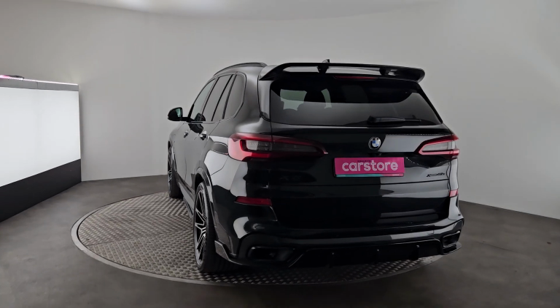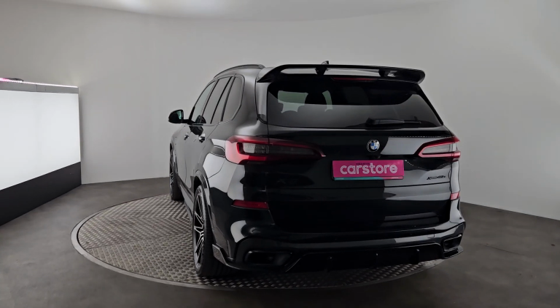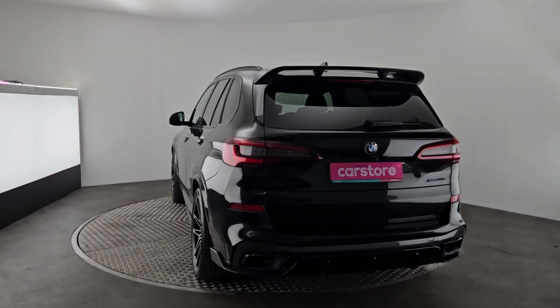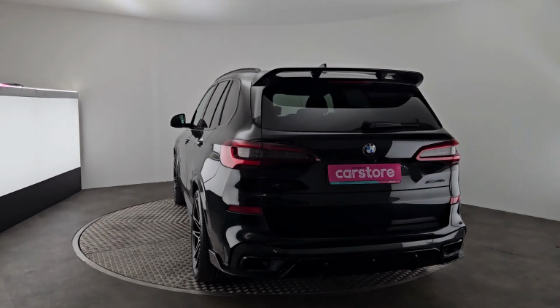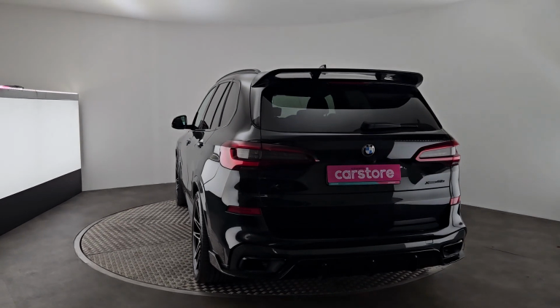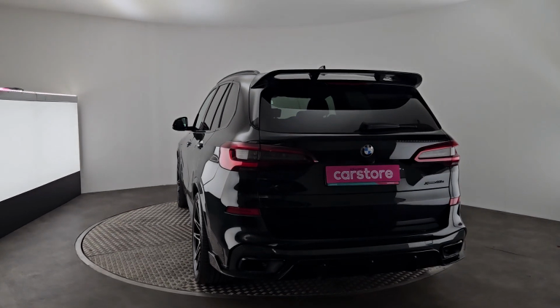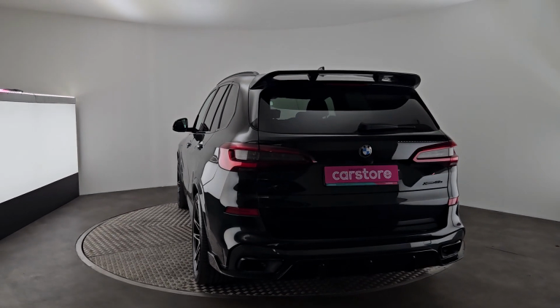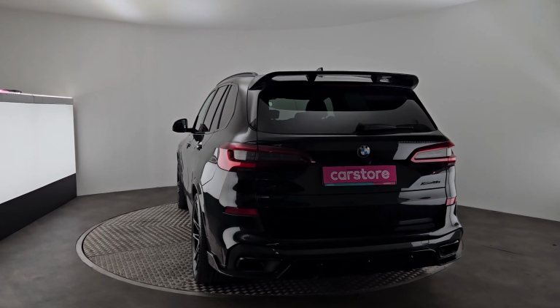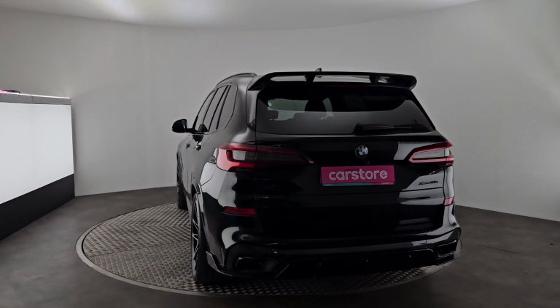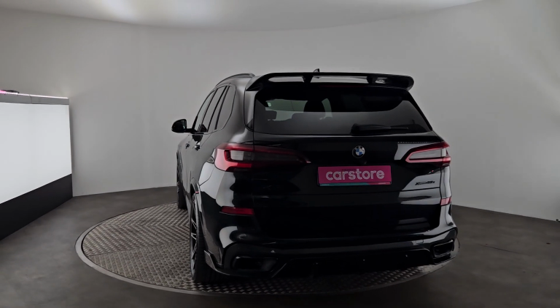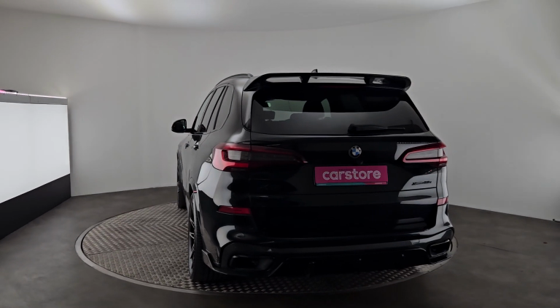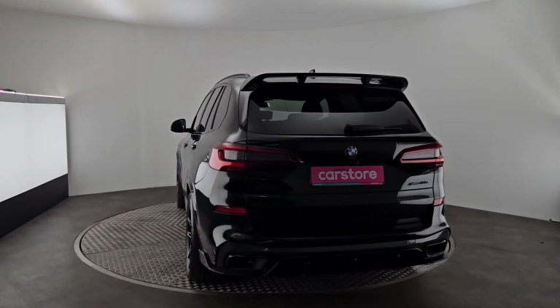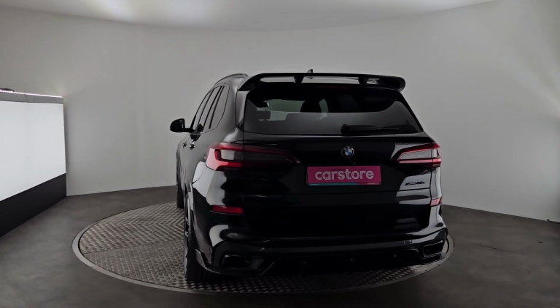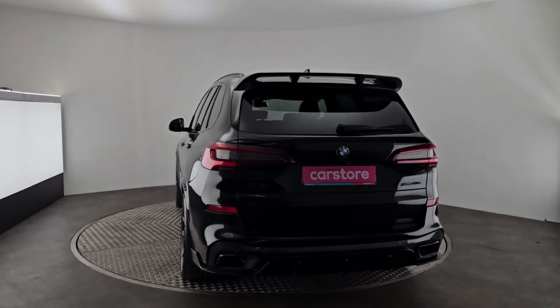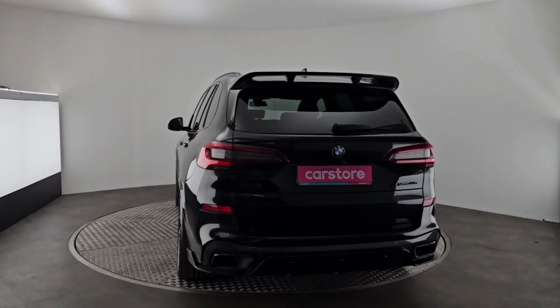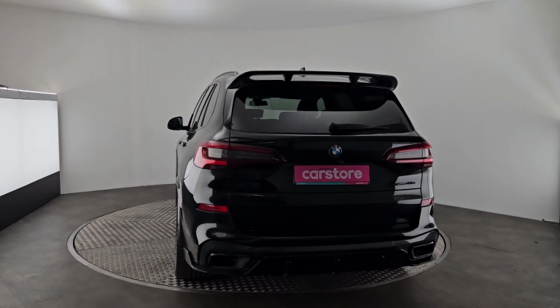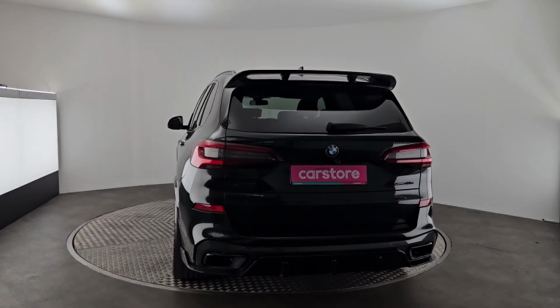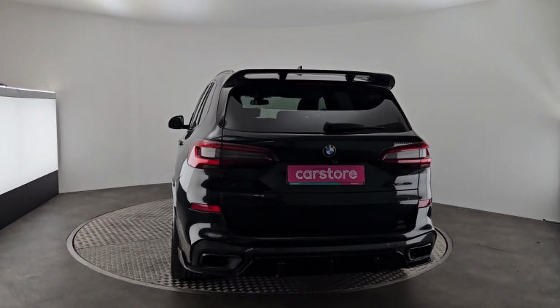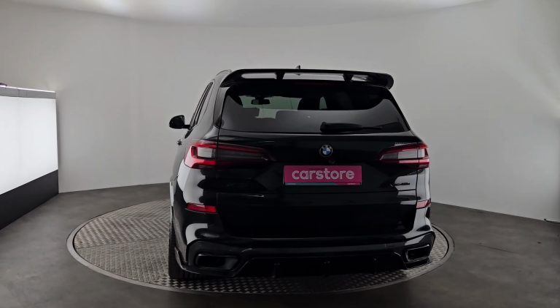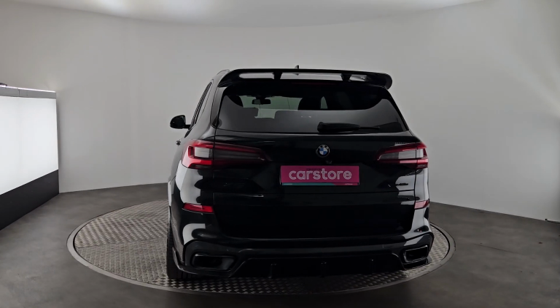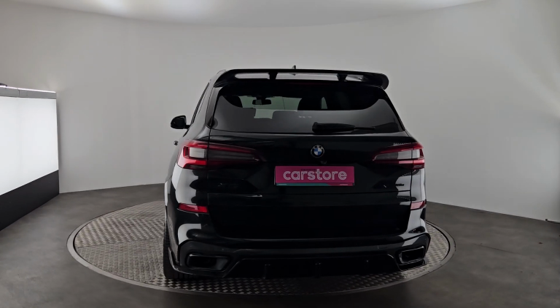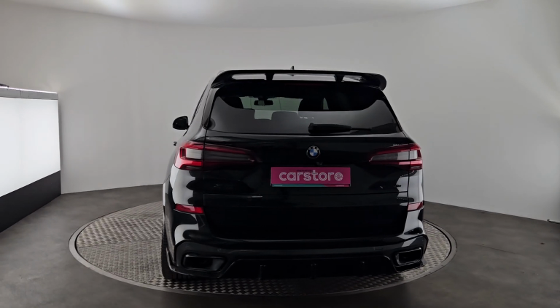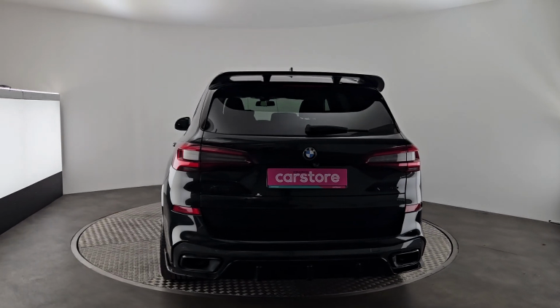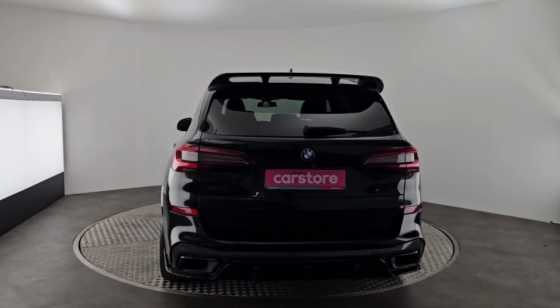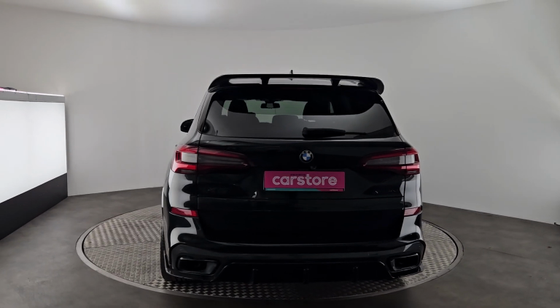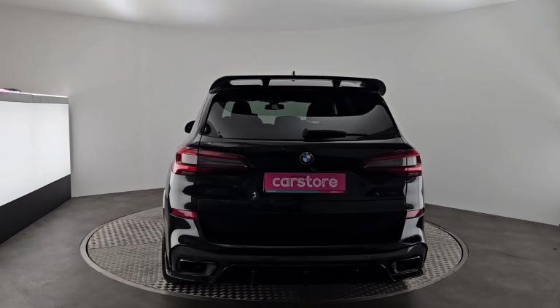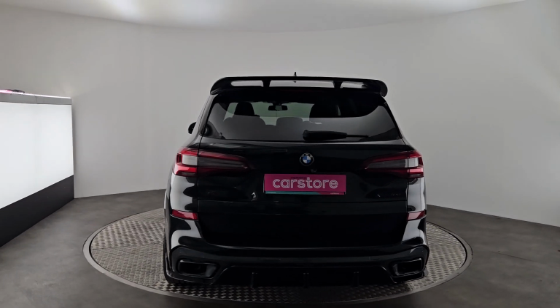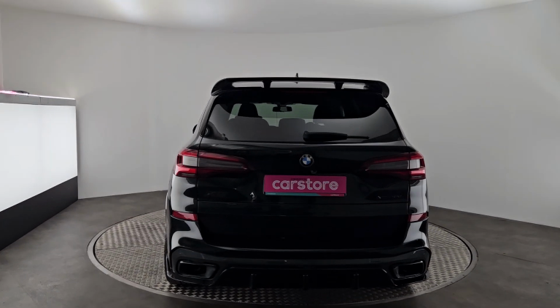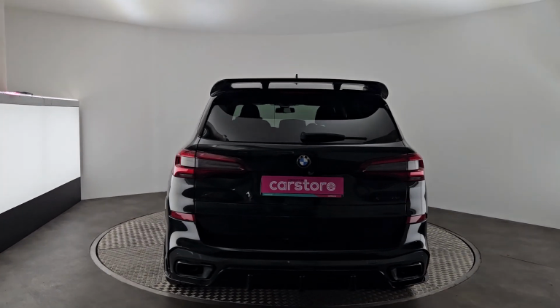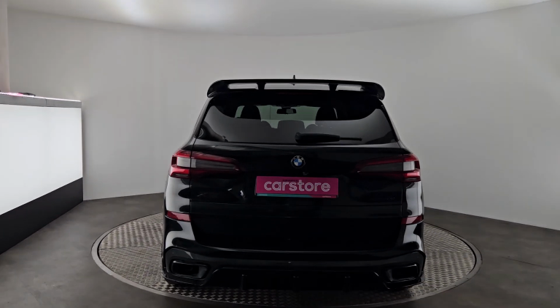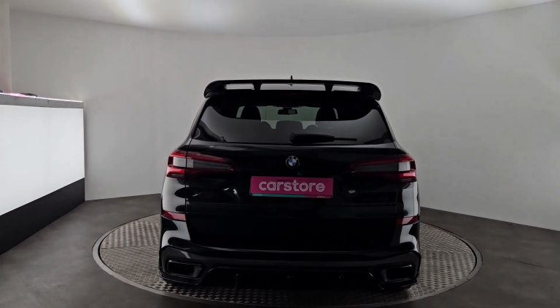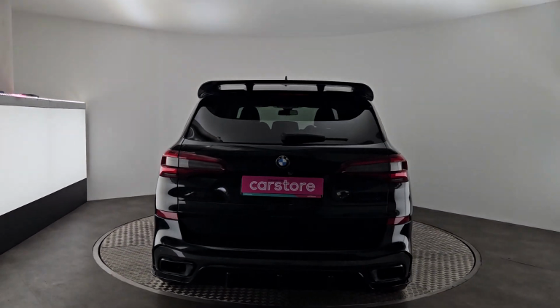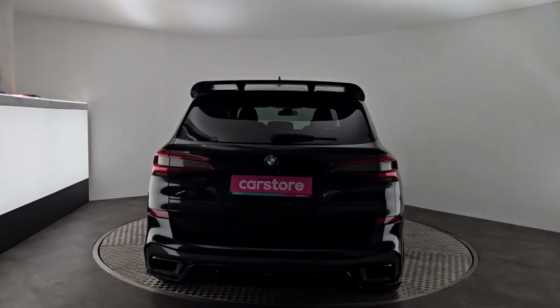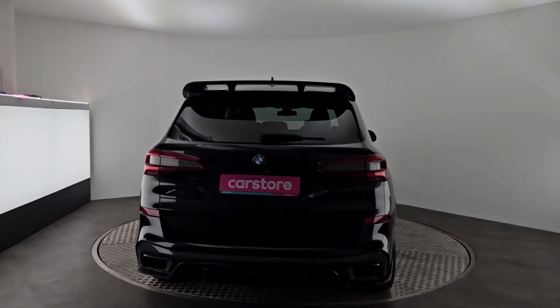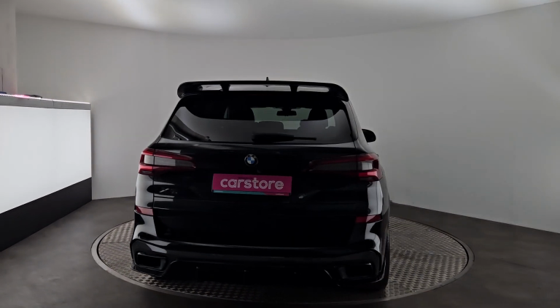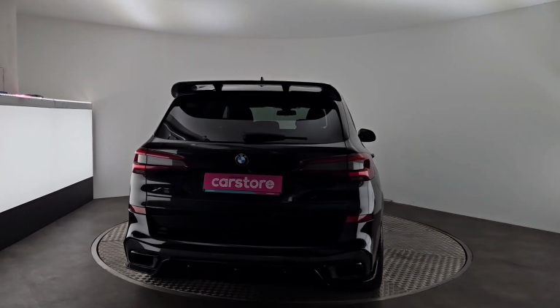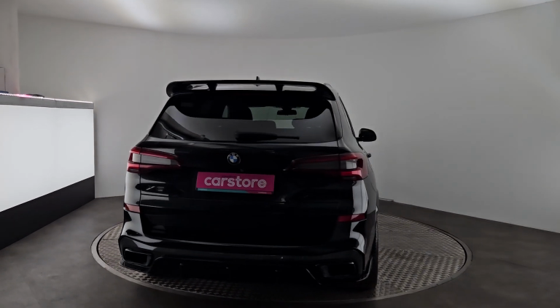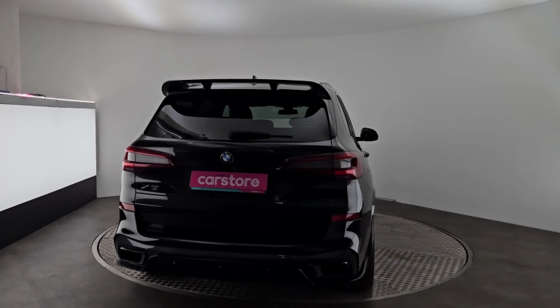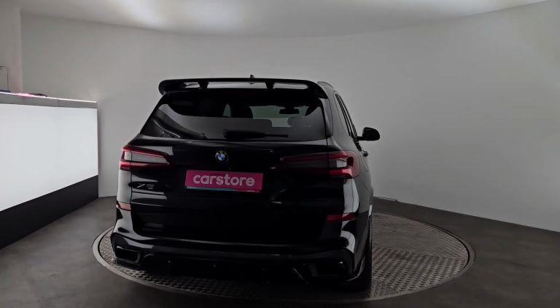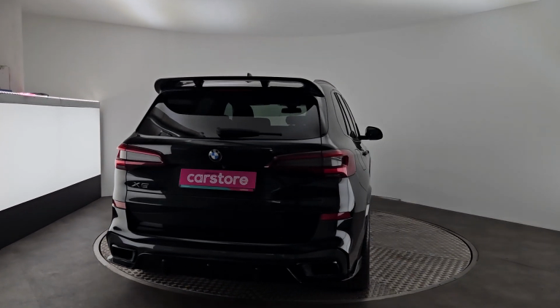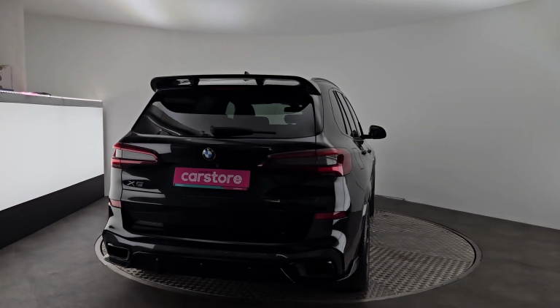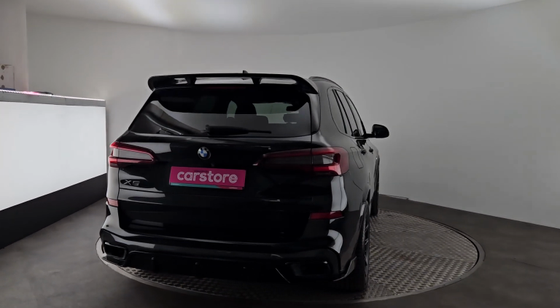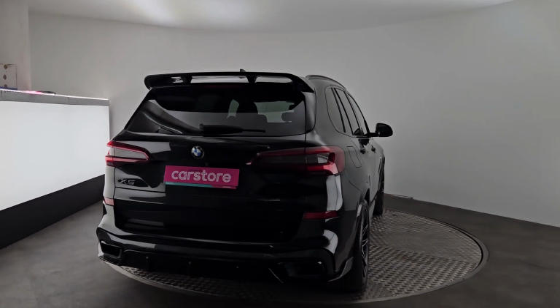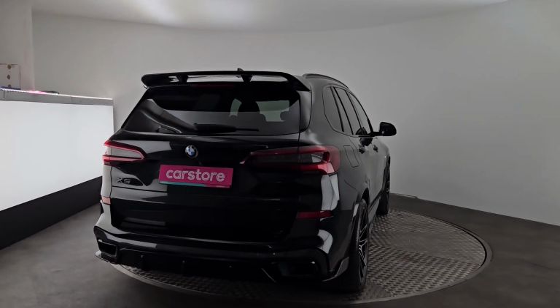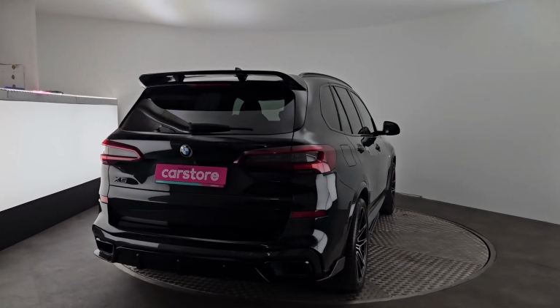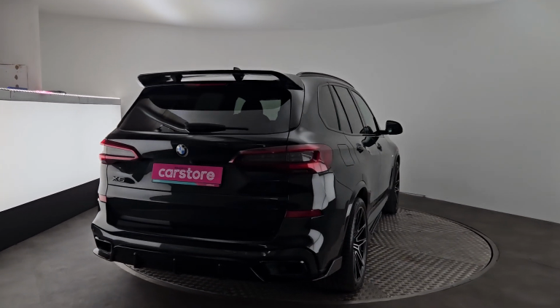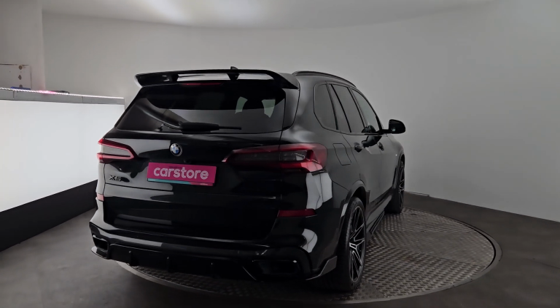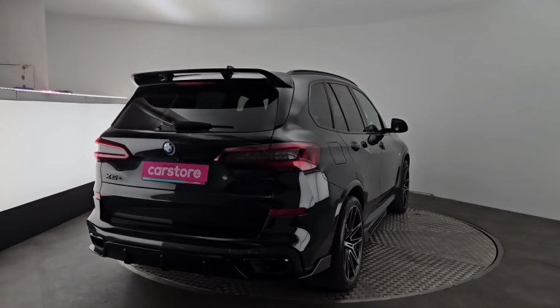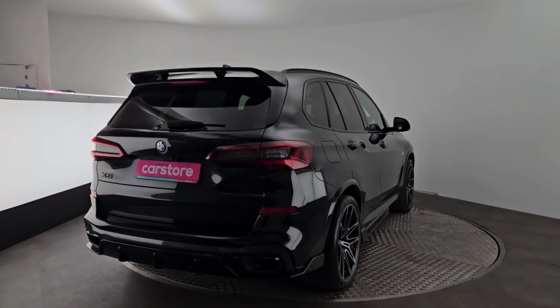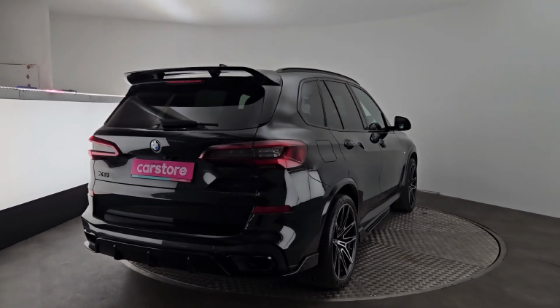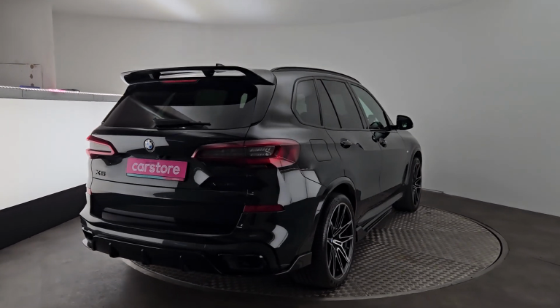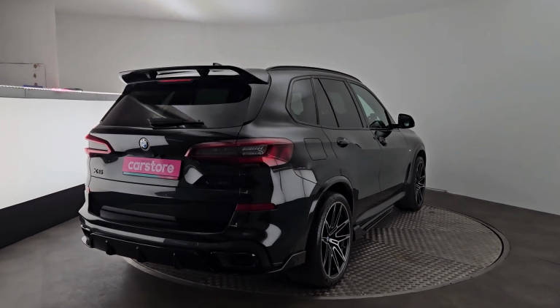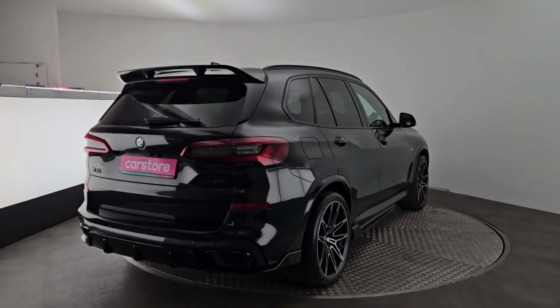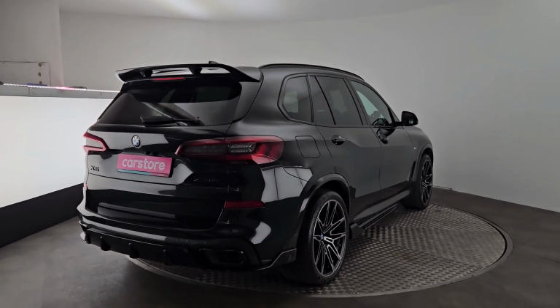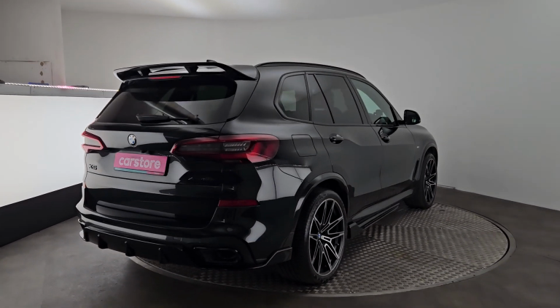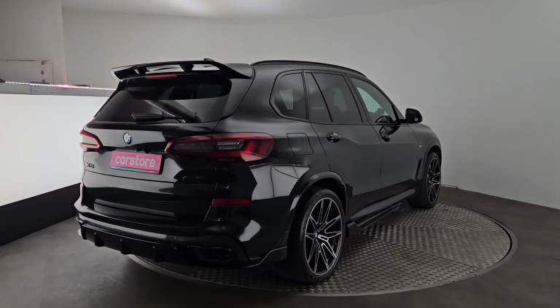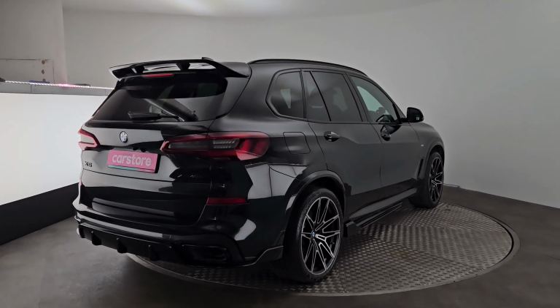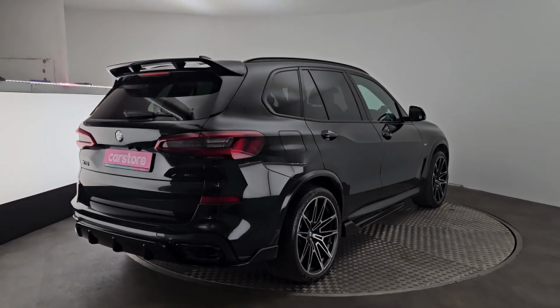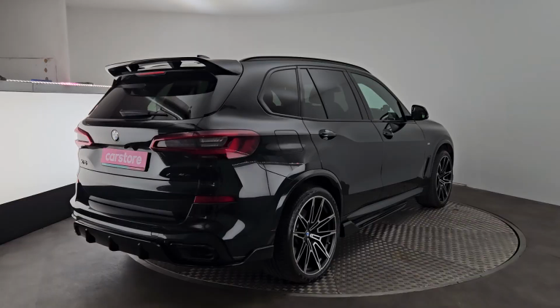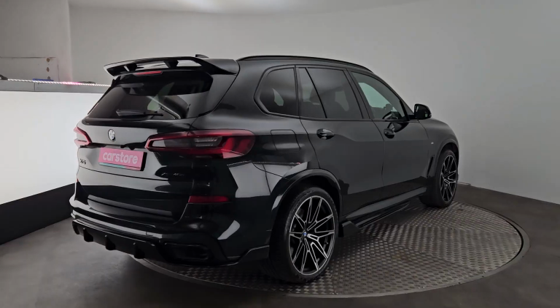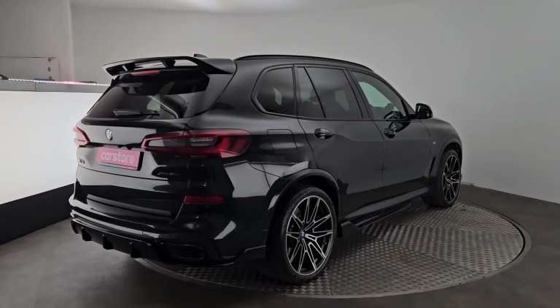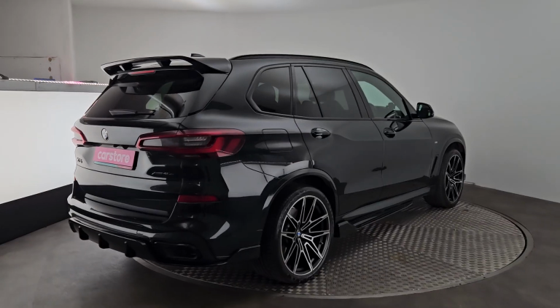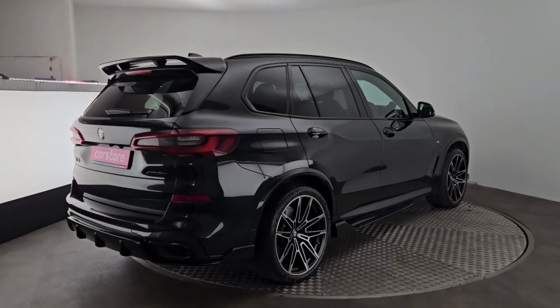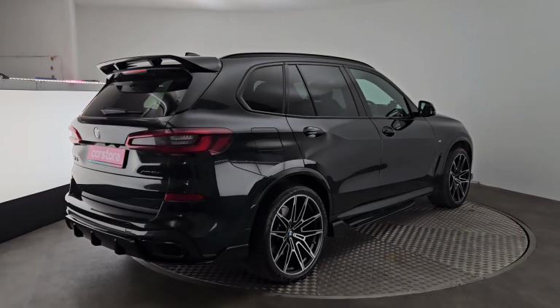You'll get a one-year warranty with it. Along with that, we fully service our cars before delivery as well. I hope you enjoyed the video — thank you very much for your time.